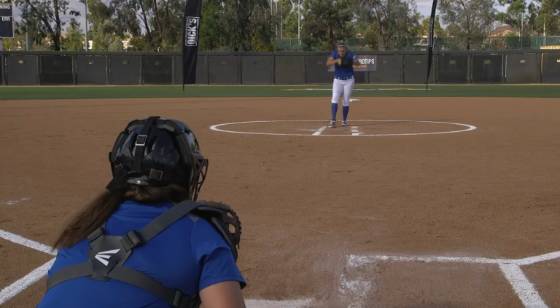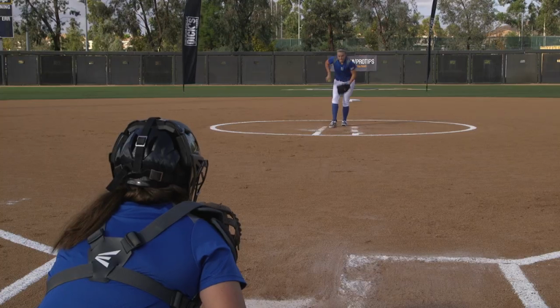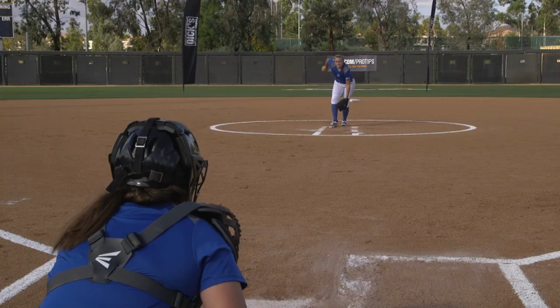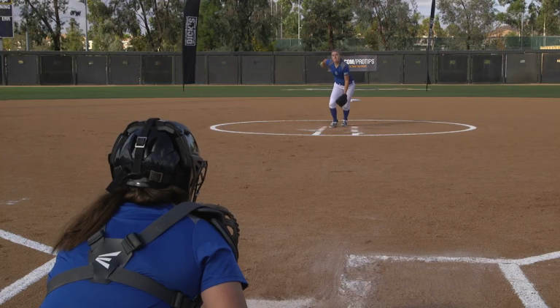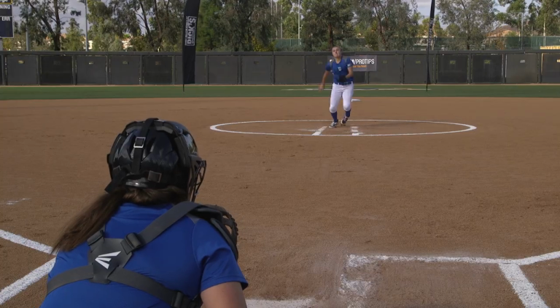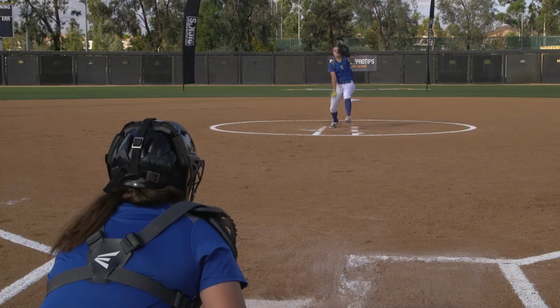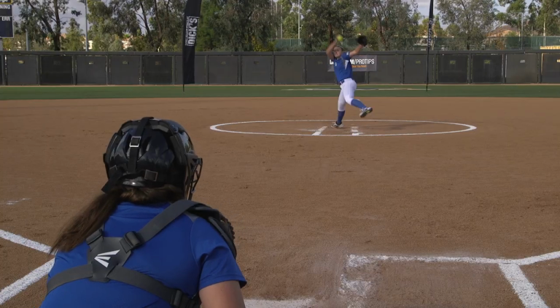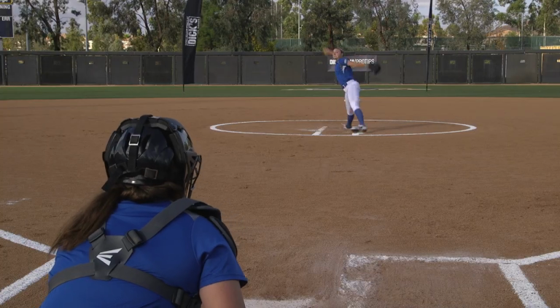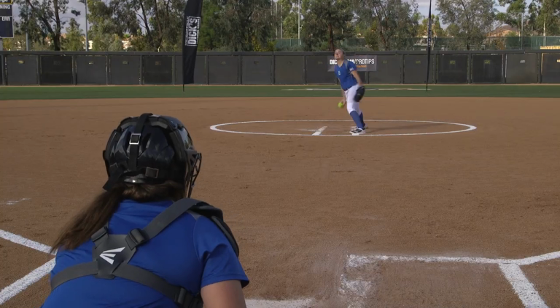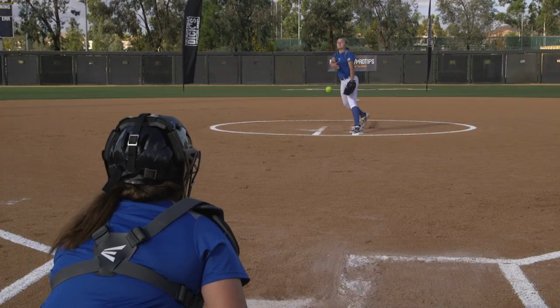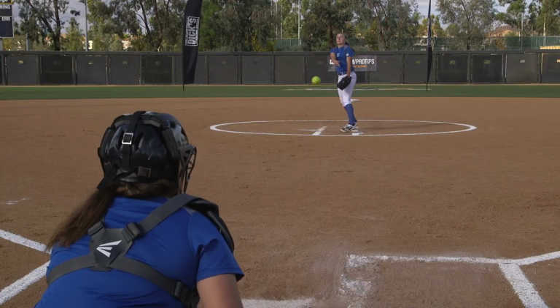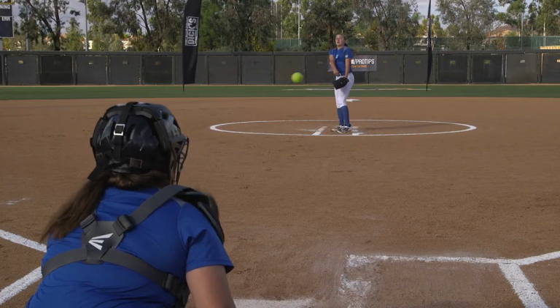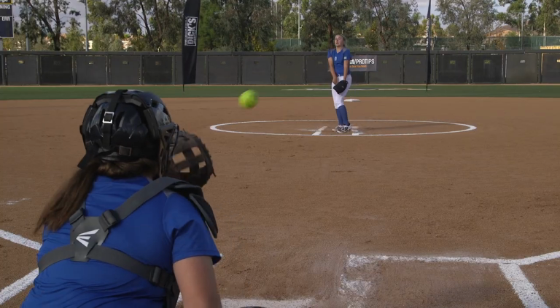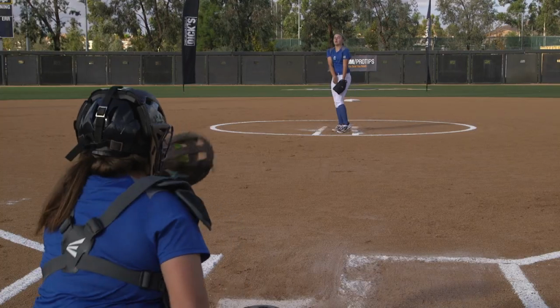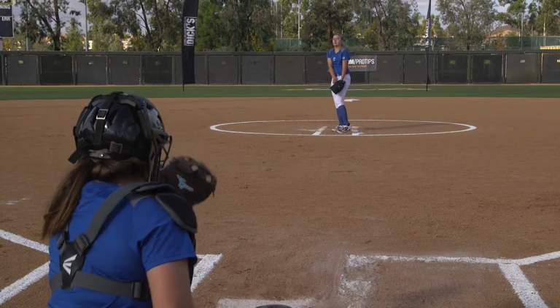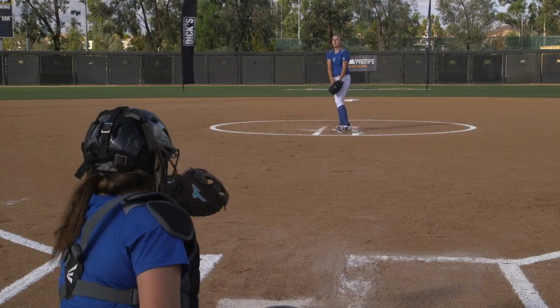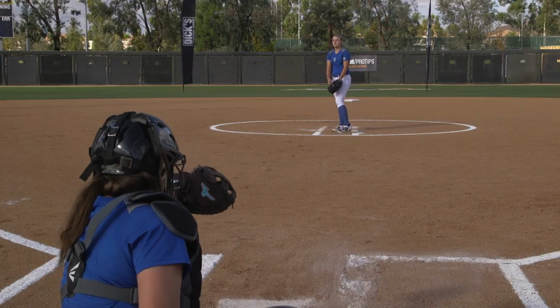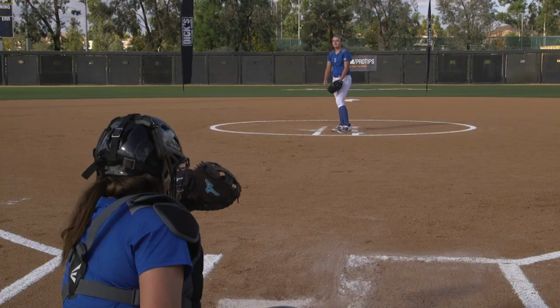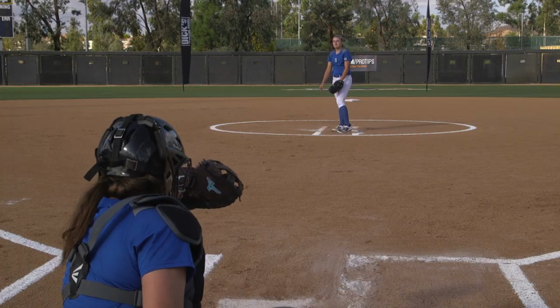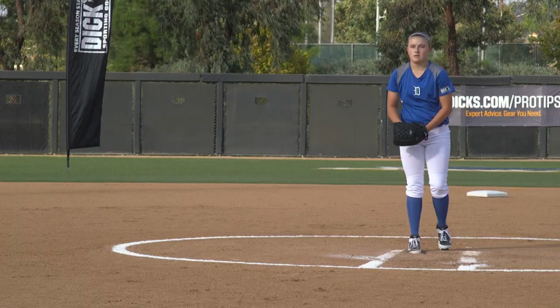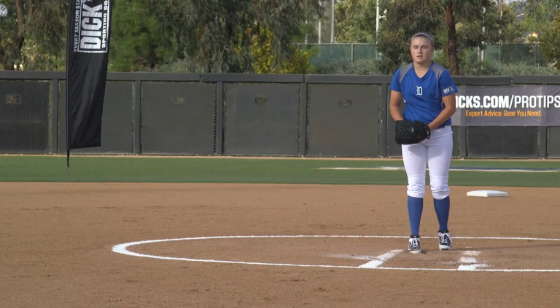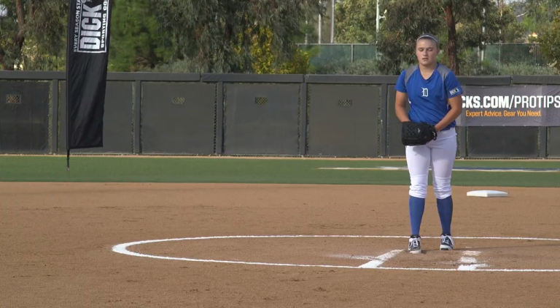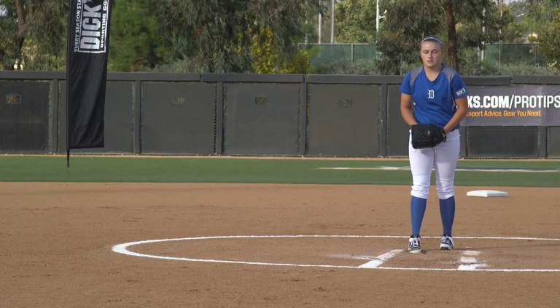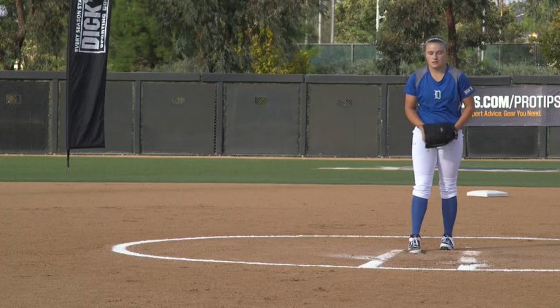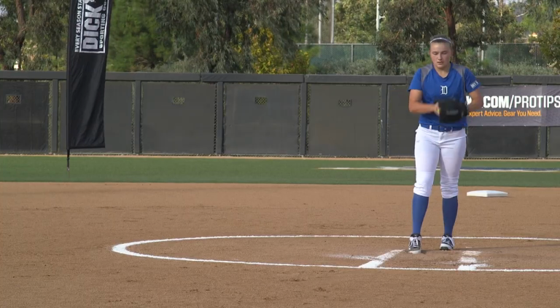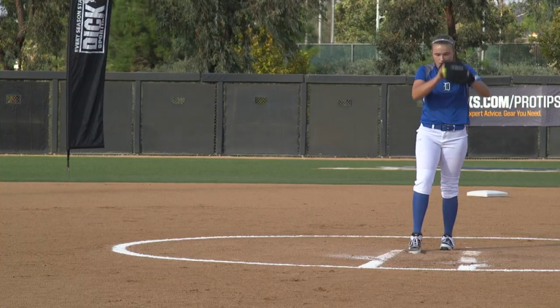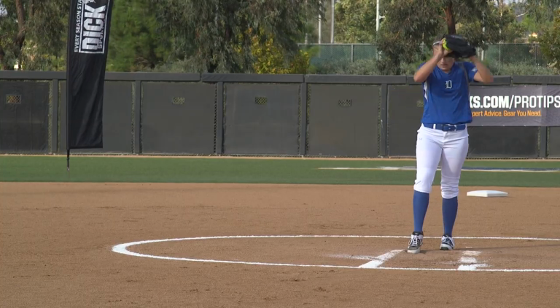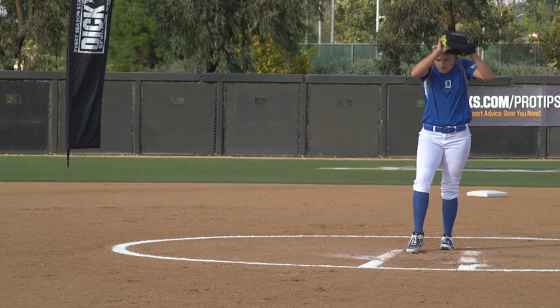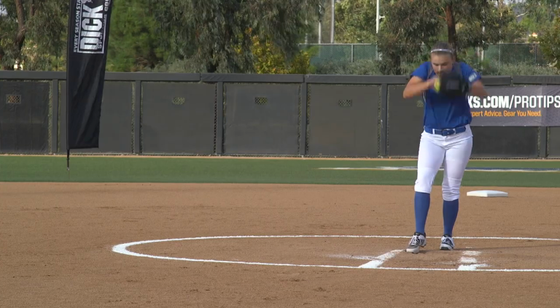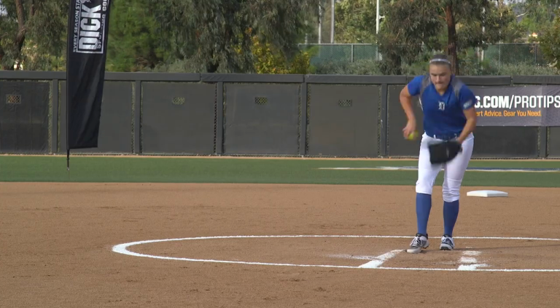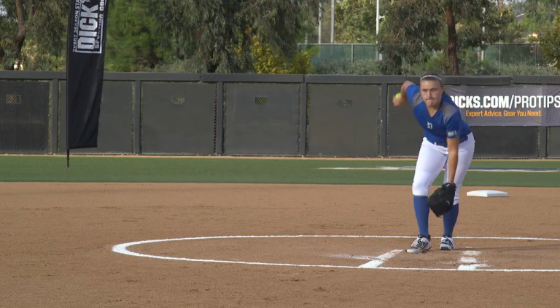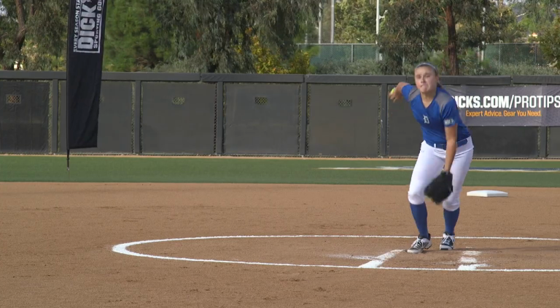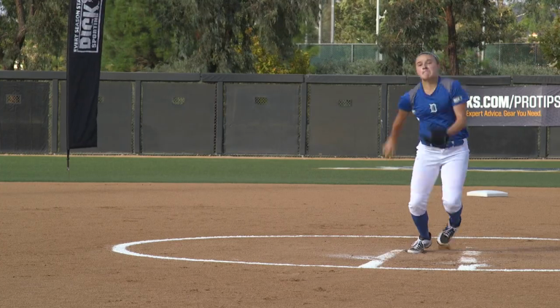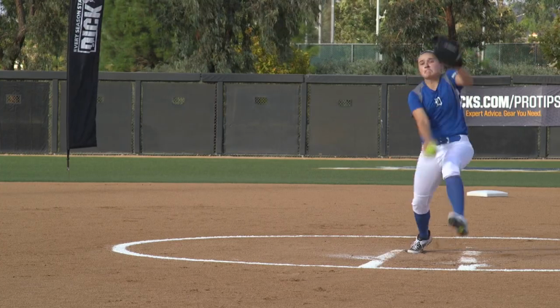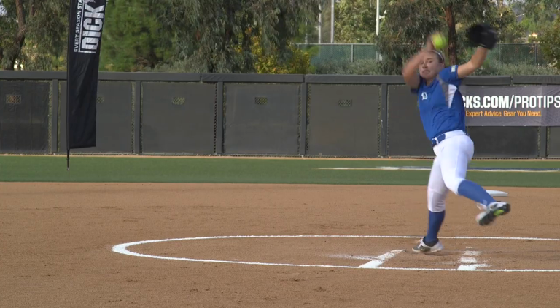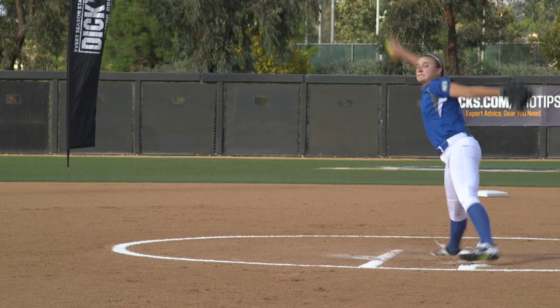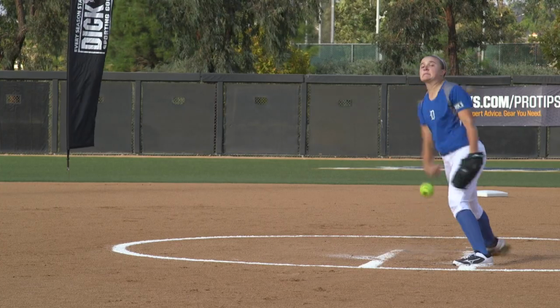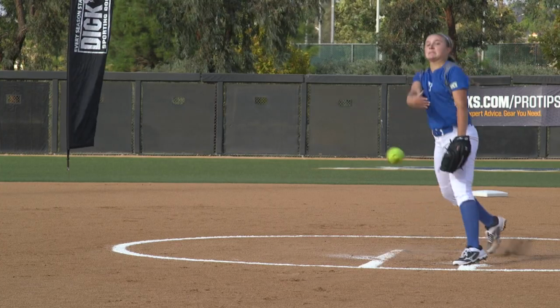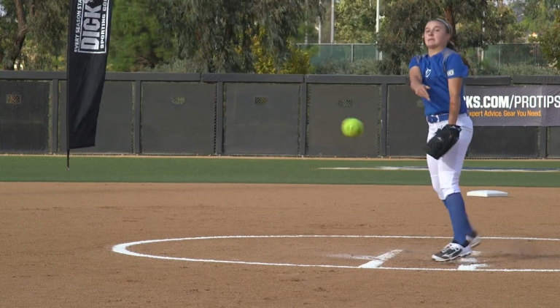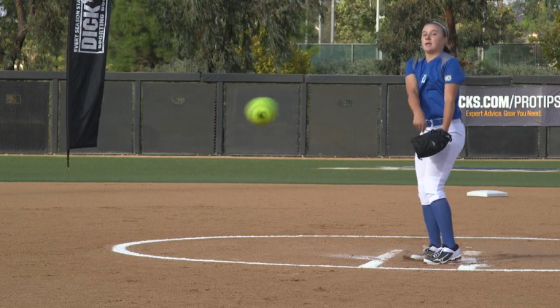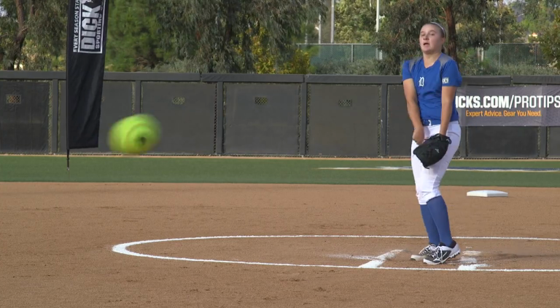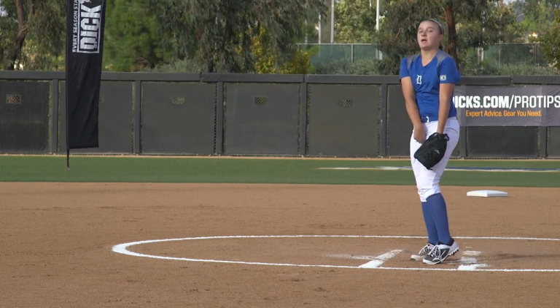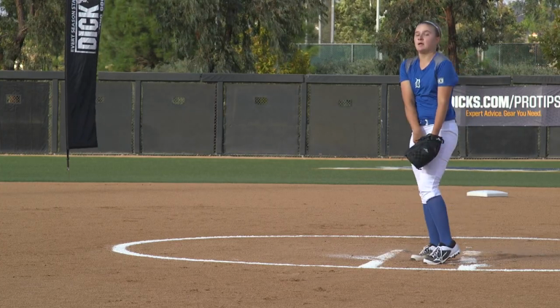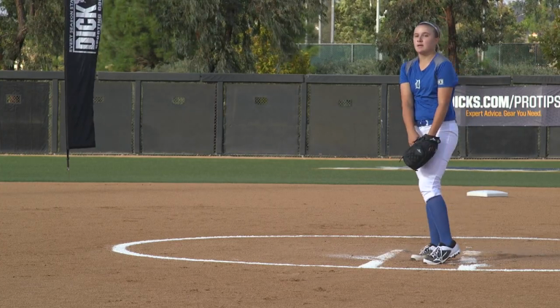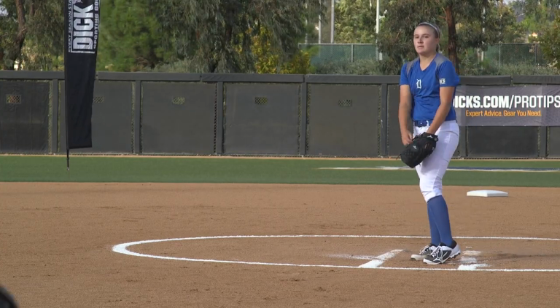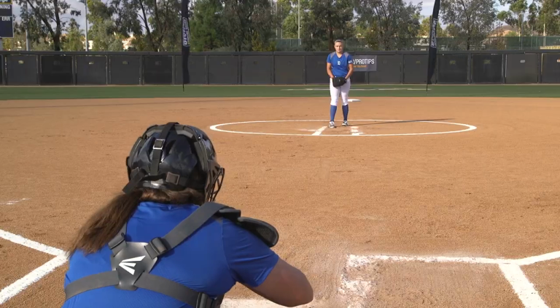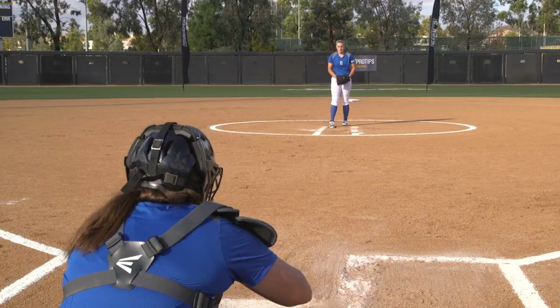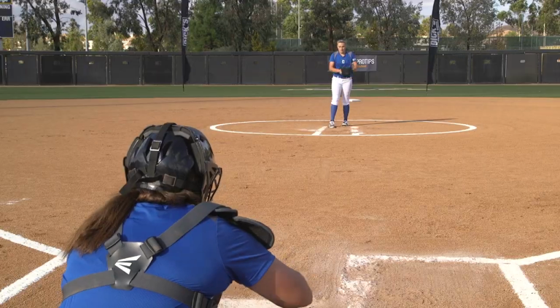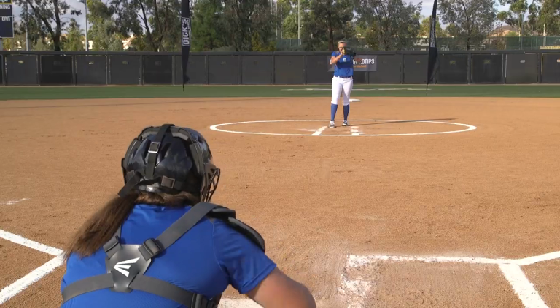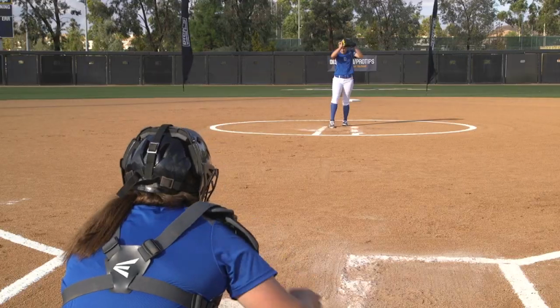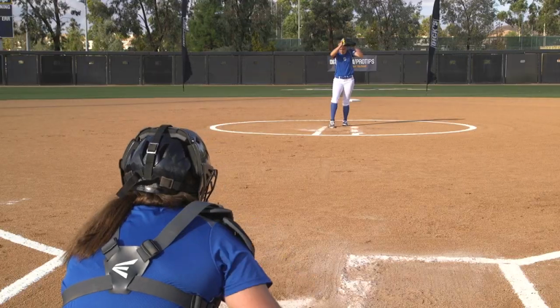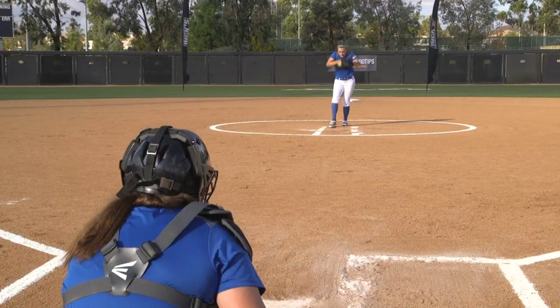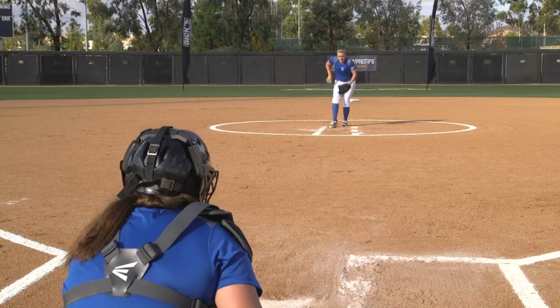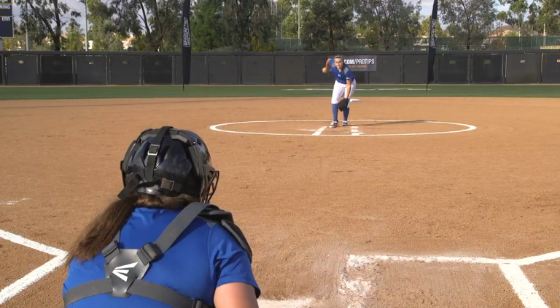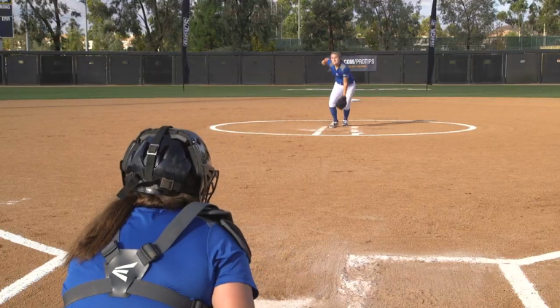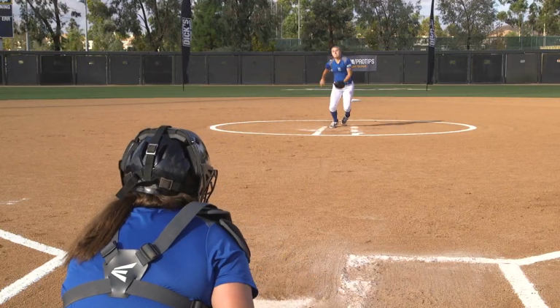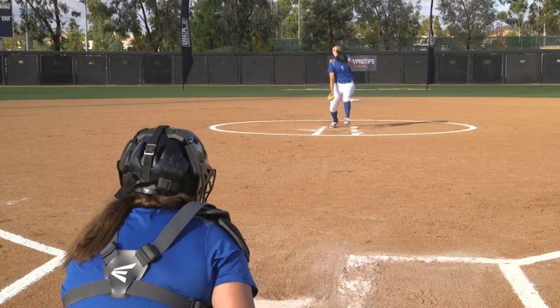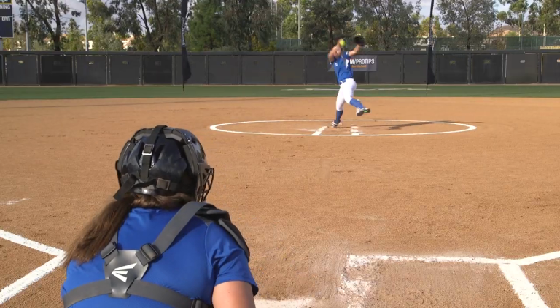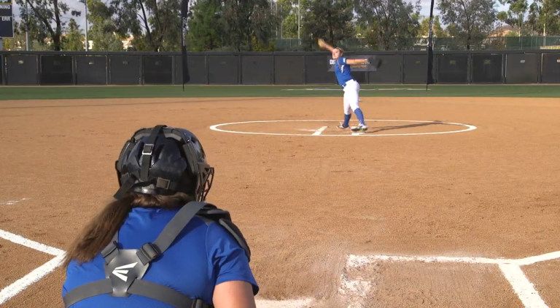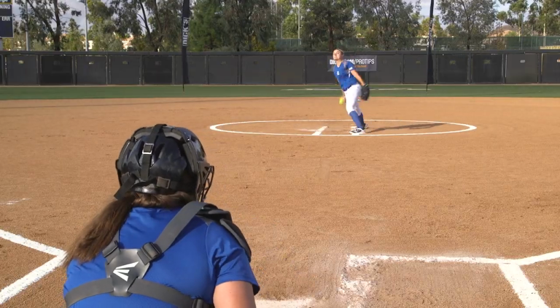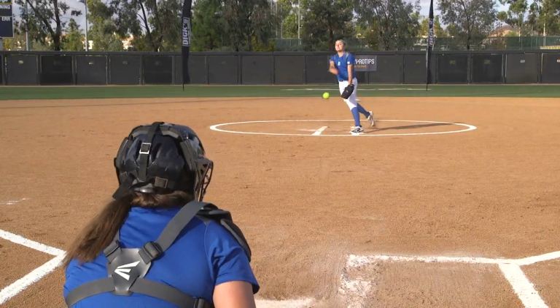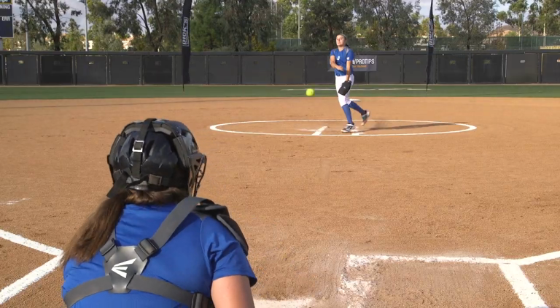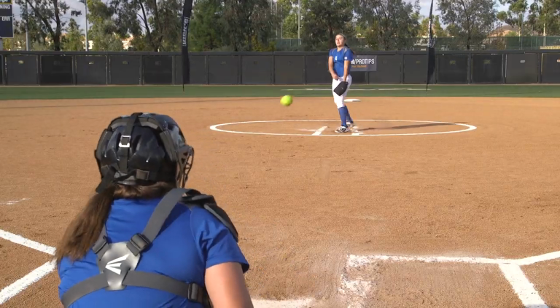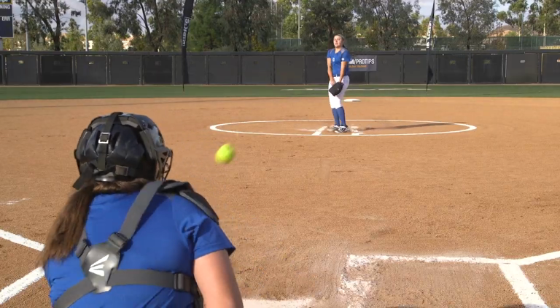So with a good forward body posture and a strong downward snap, this is a great pitch when a pitcher needs to get the ground ball out.